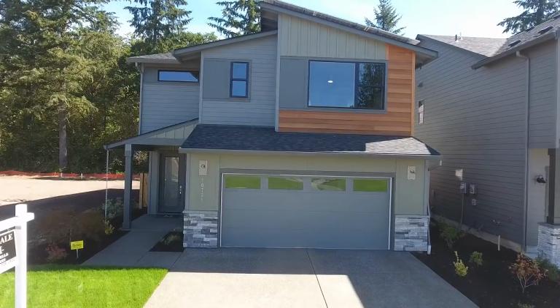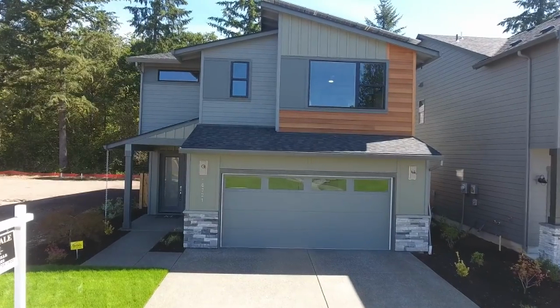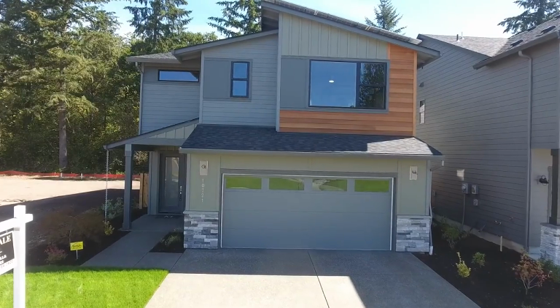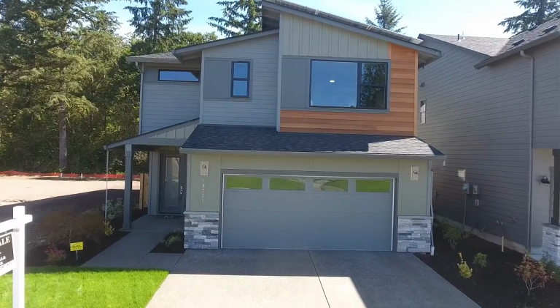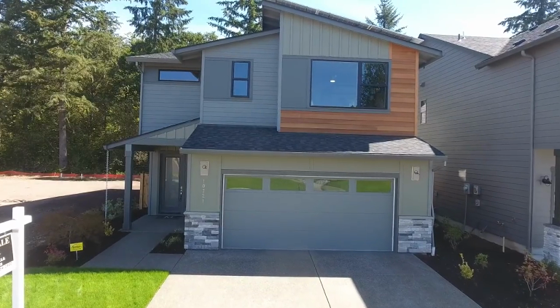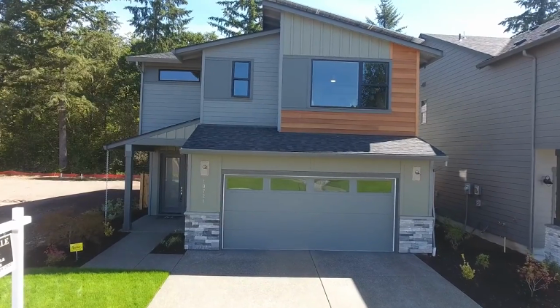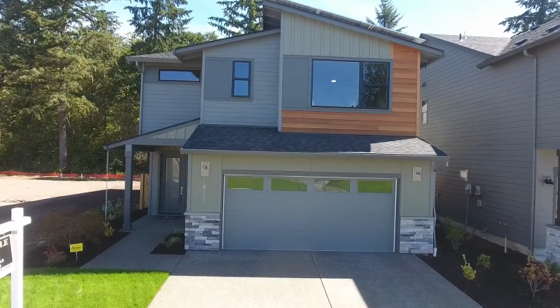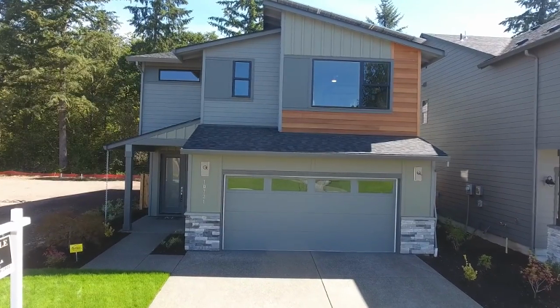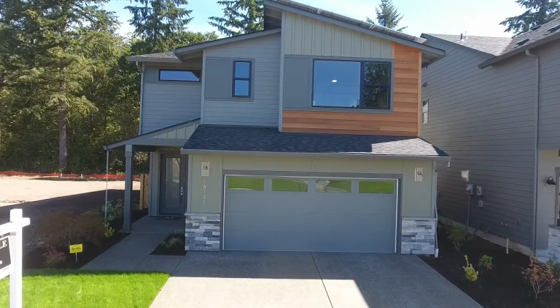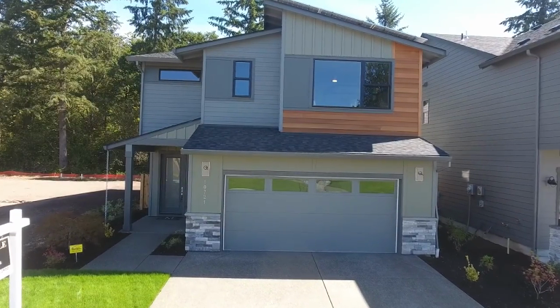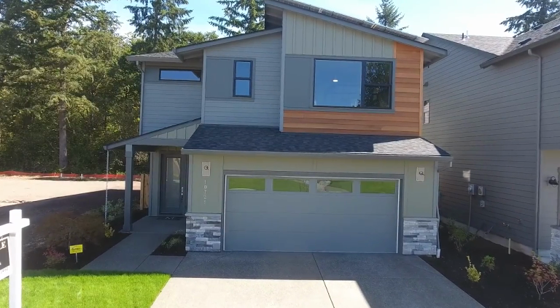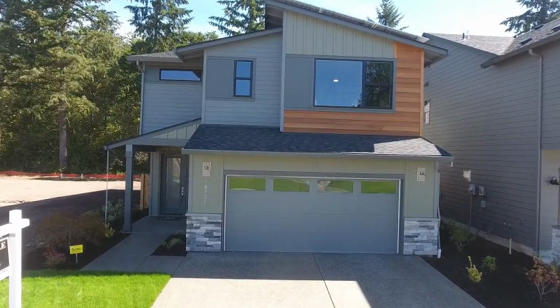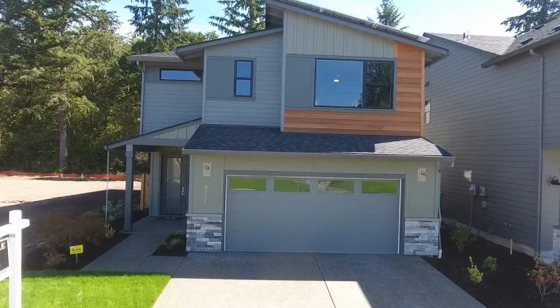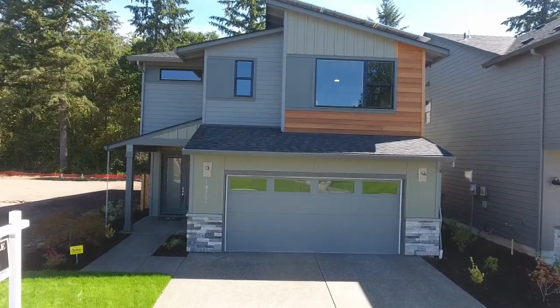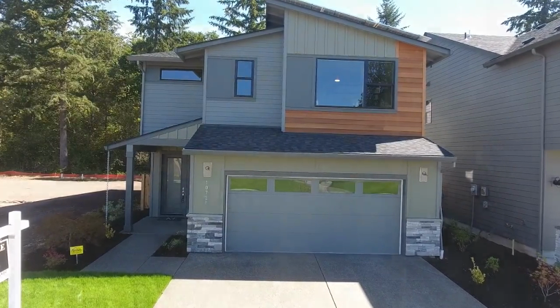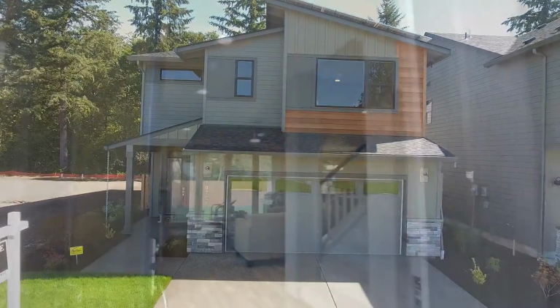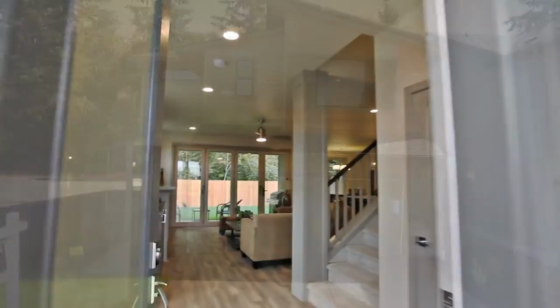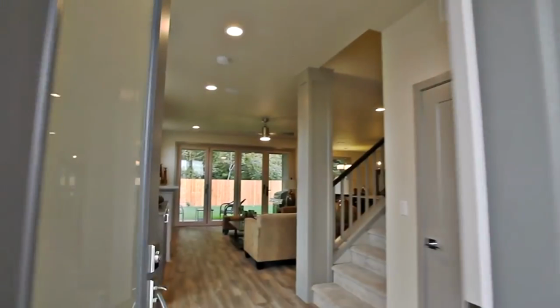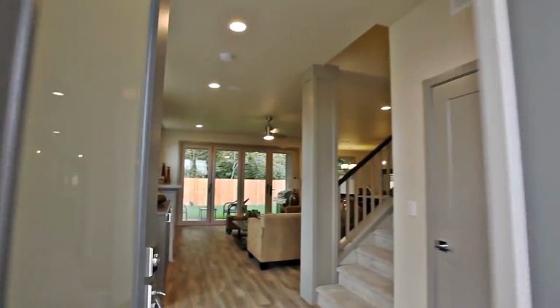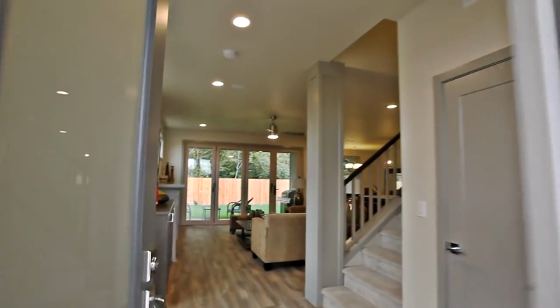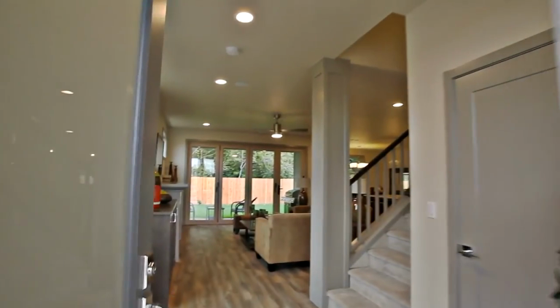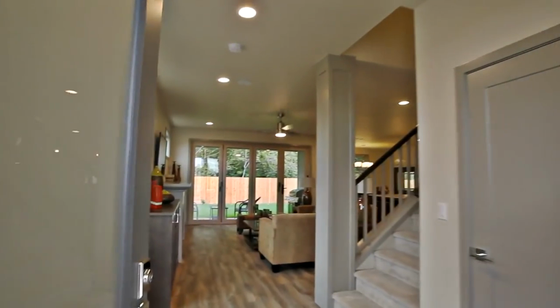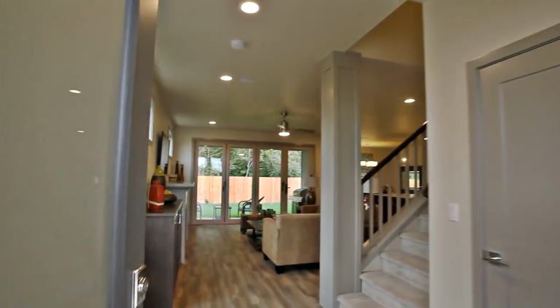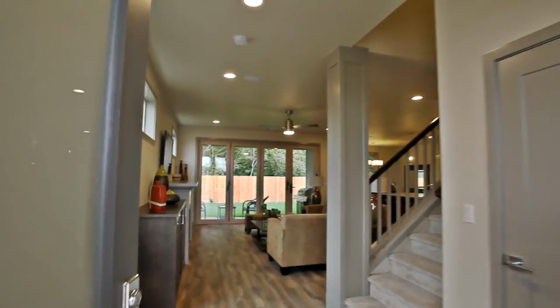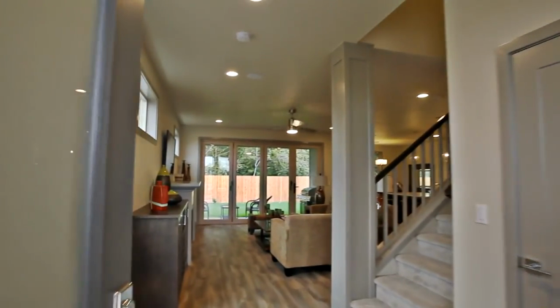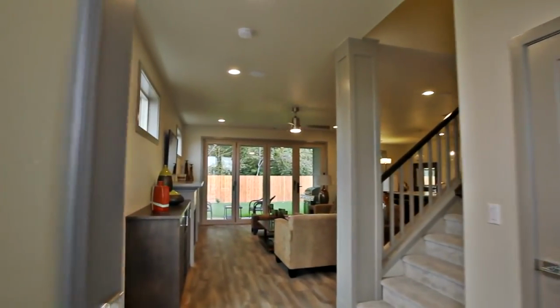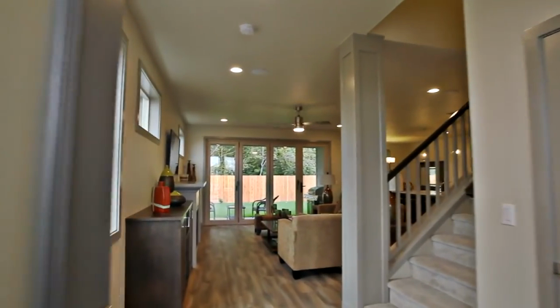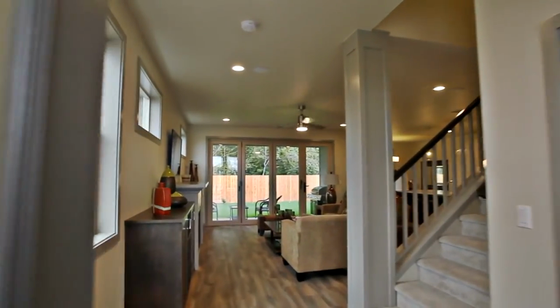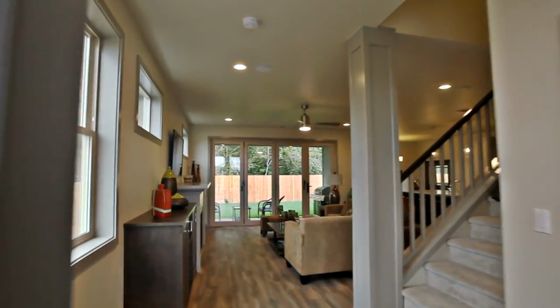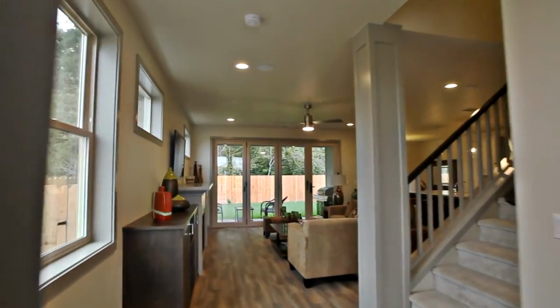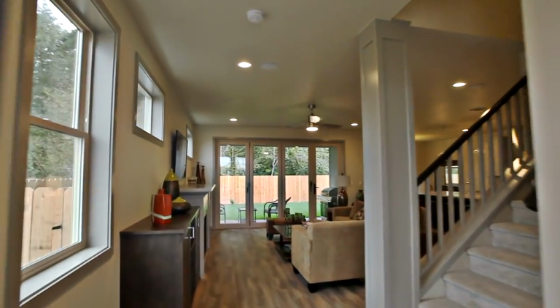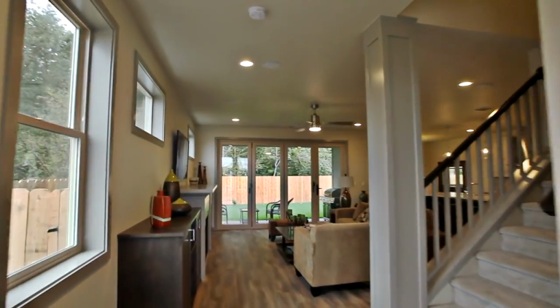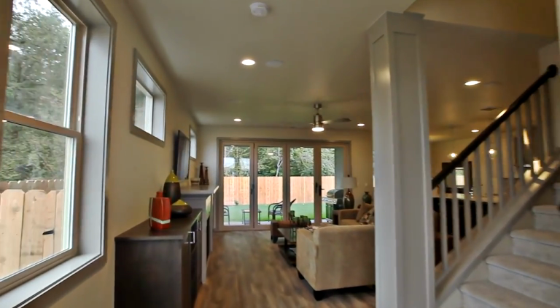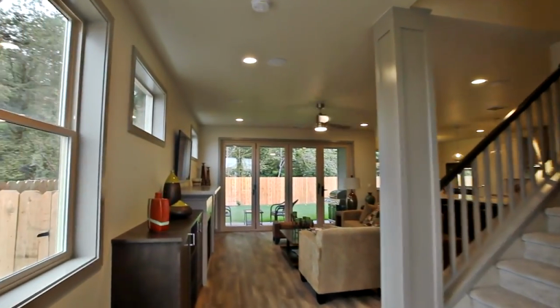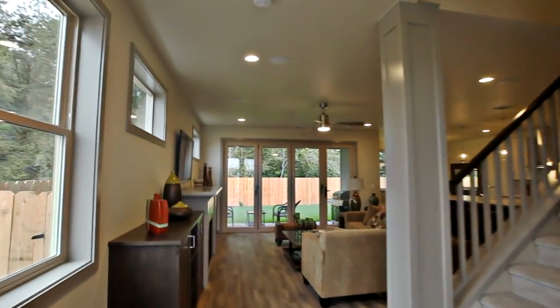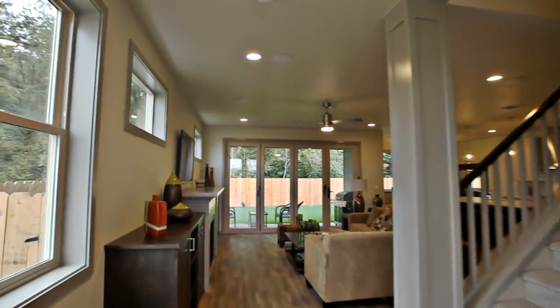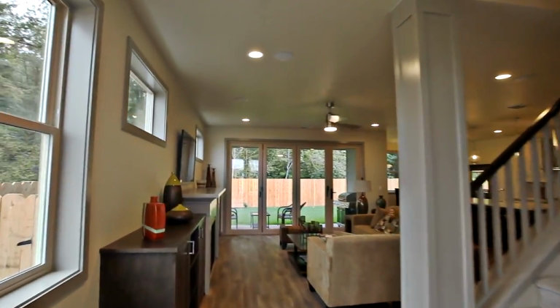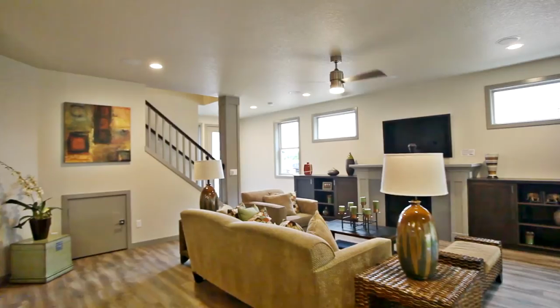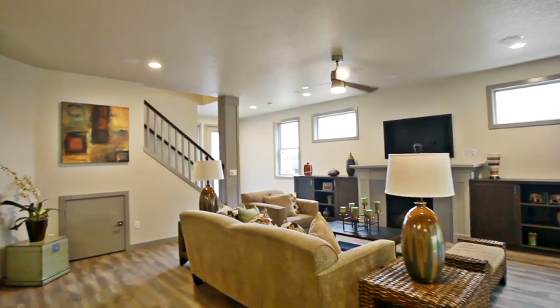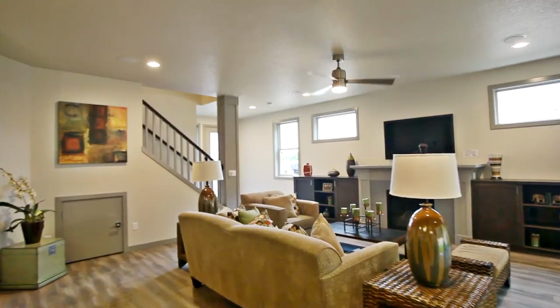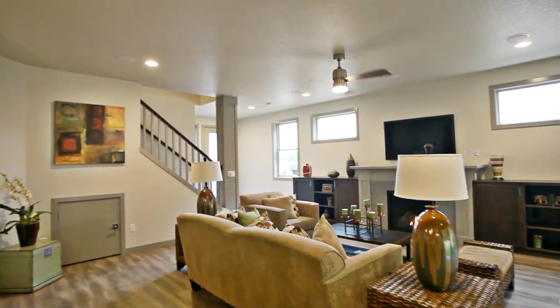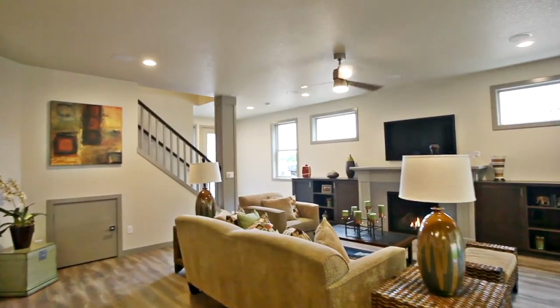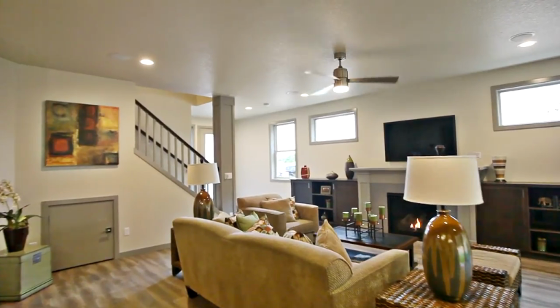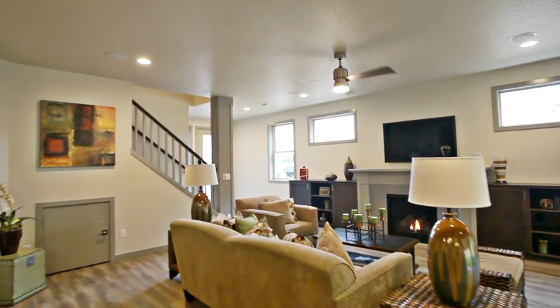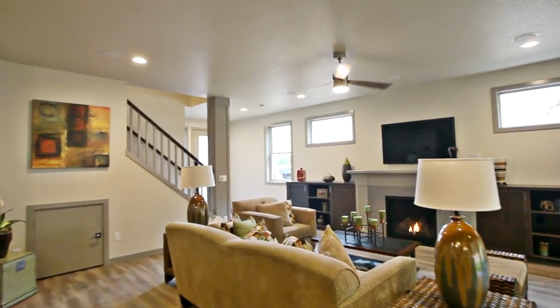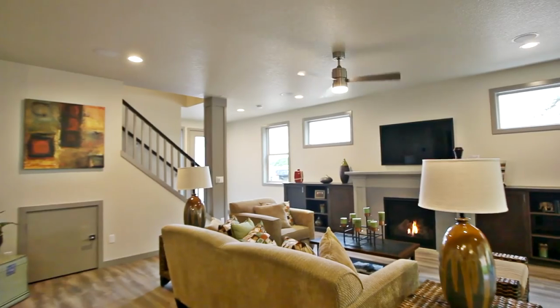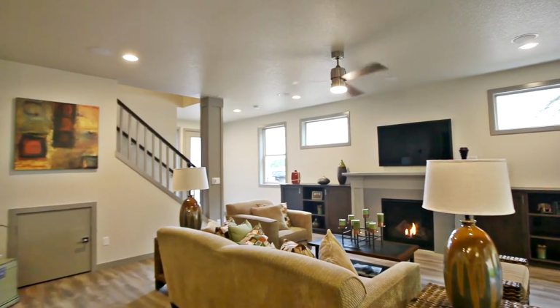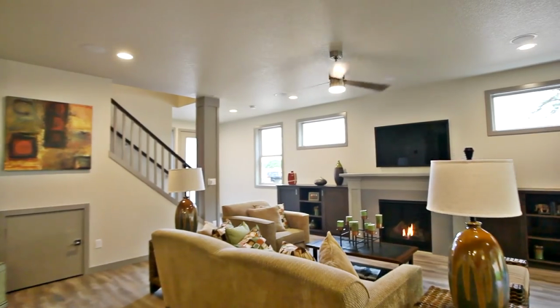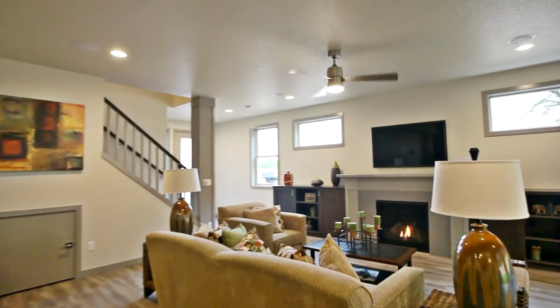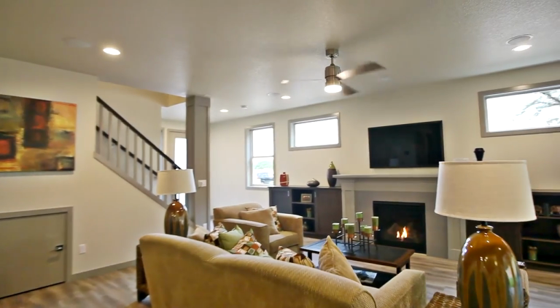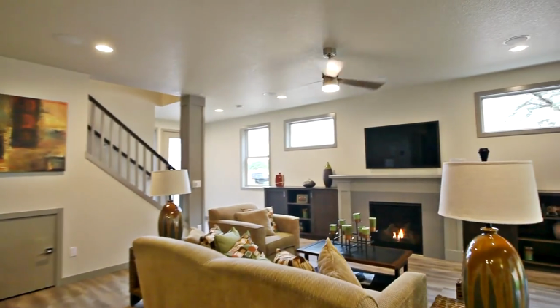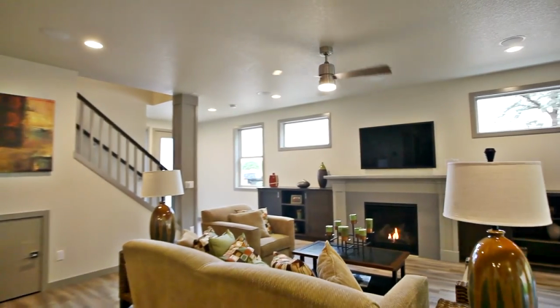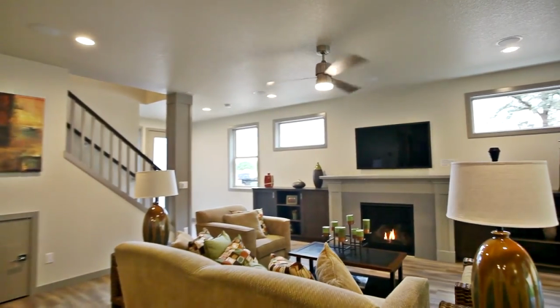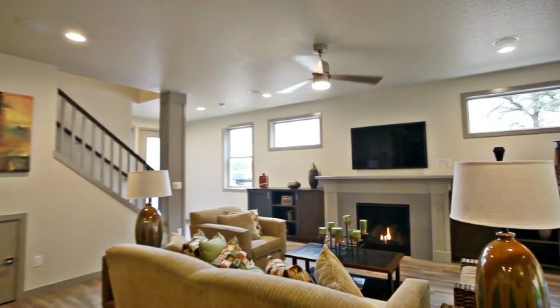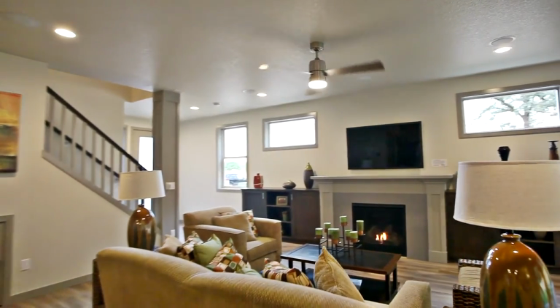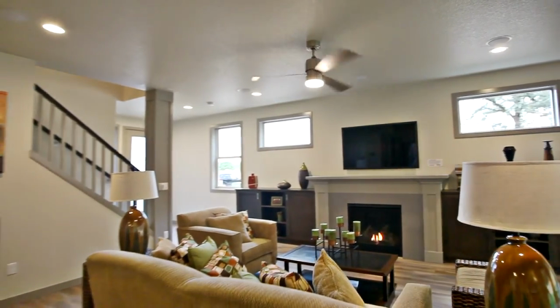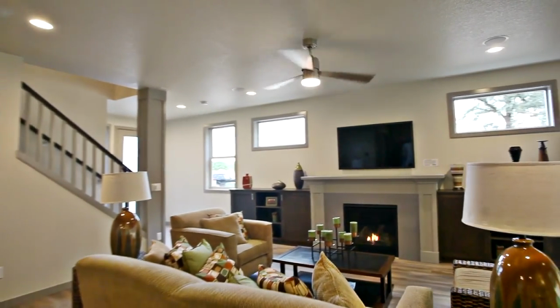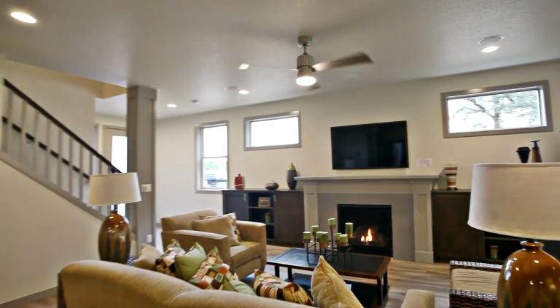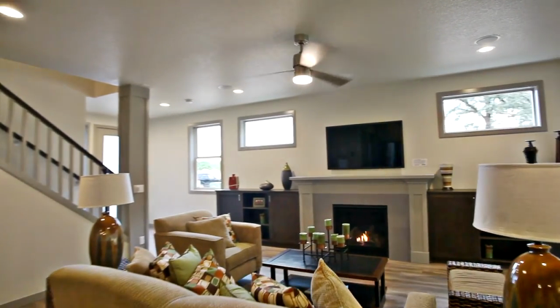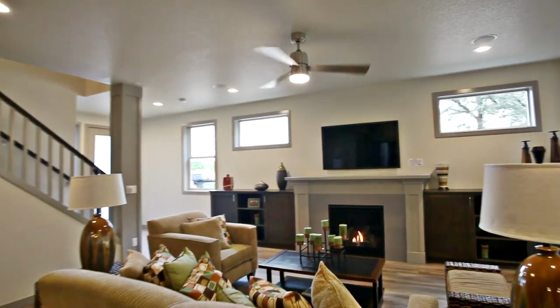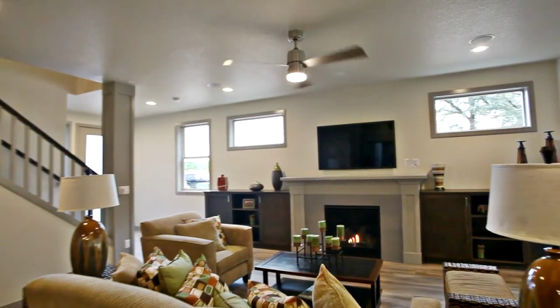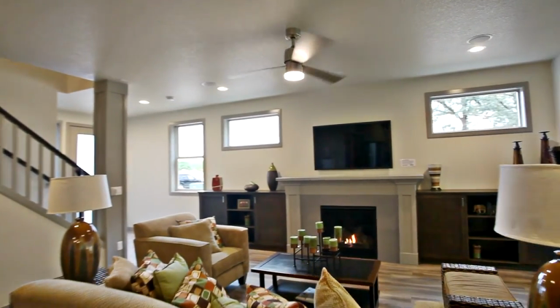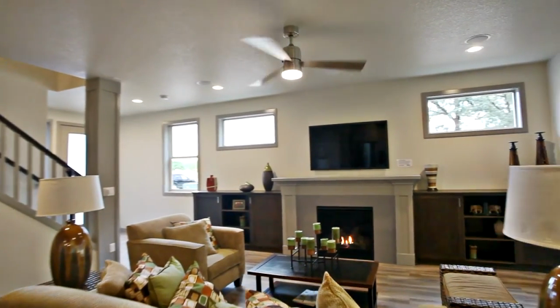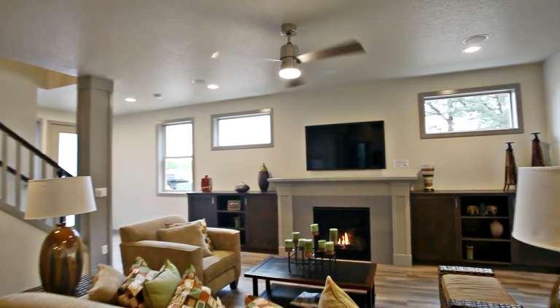Heading inside, you'll discover an inviting open concept floorplan with beautiful built-ins around the gas fireplace.